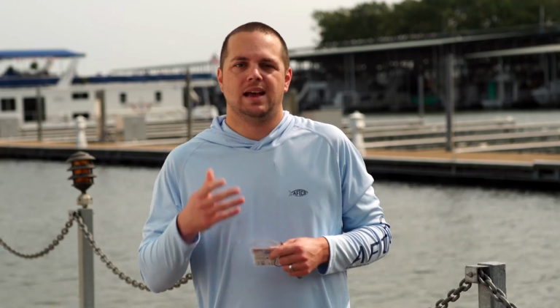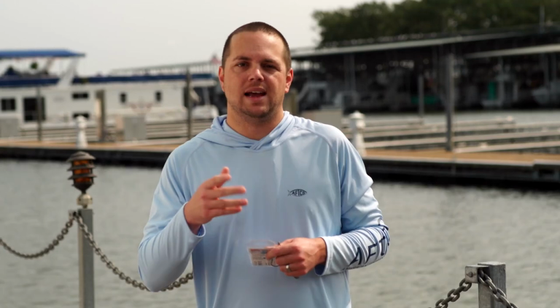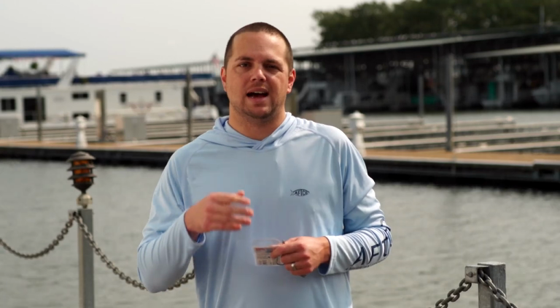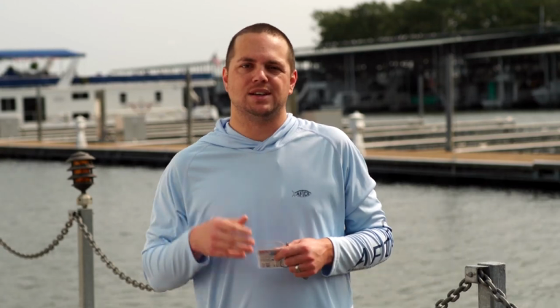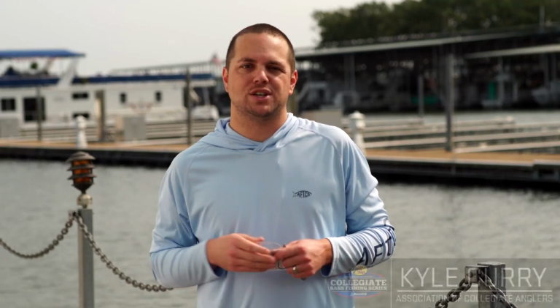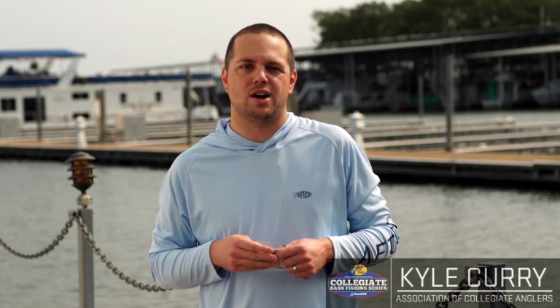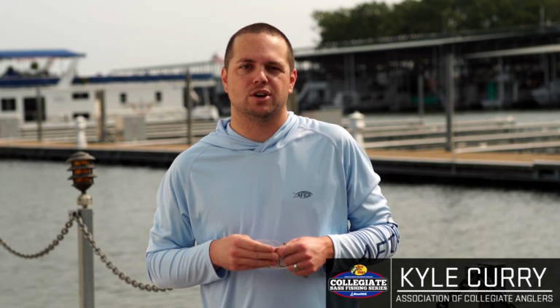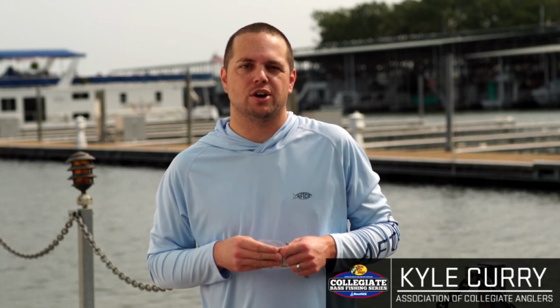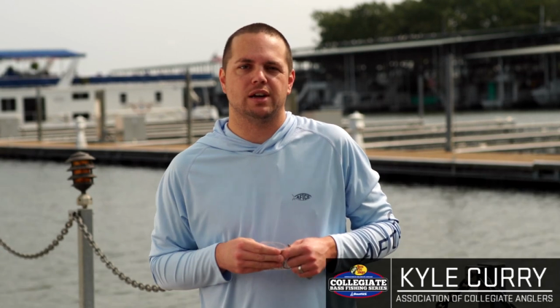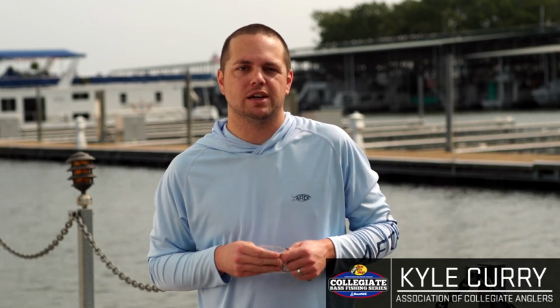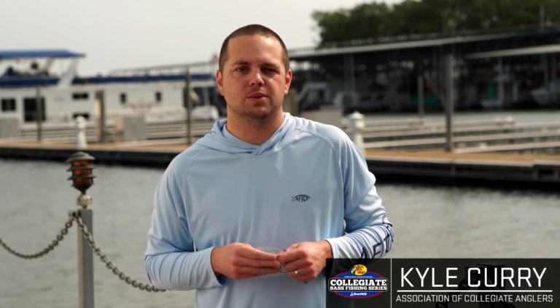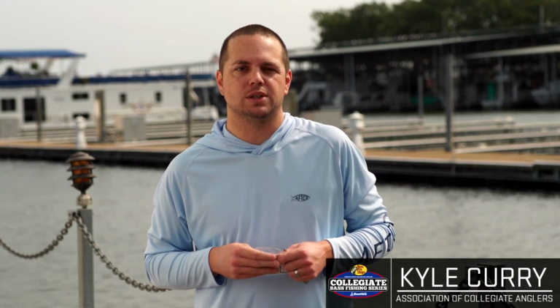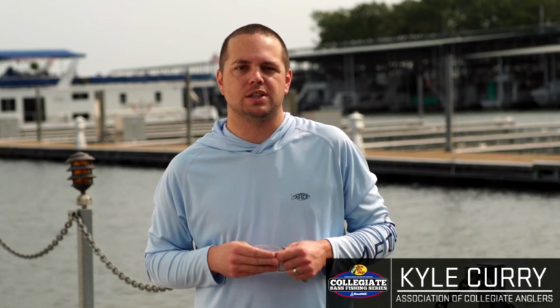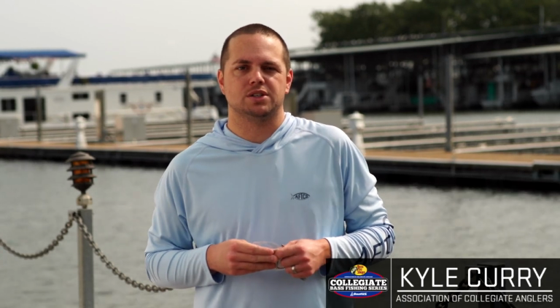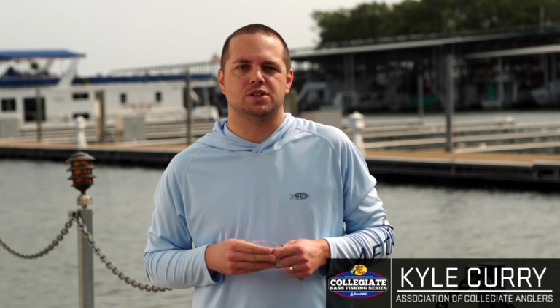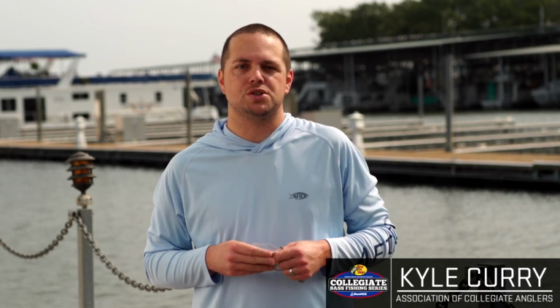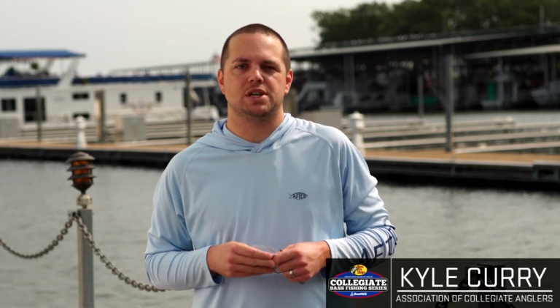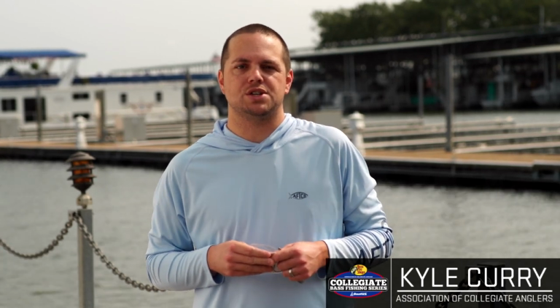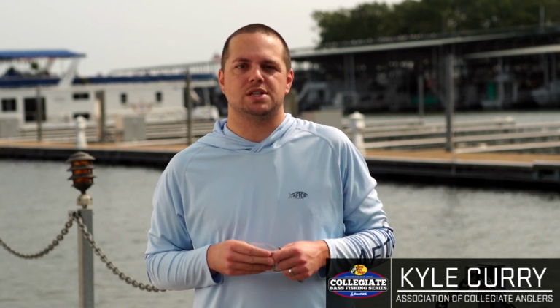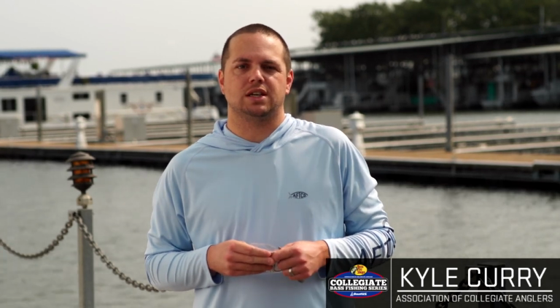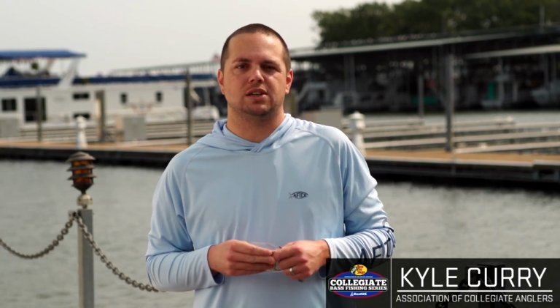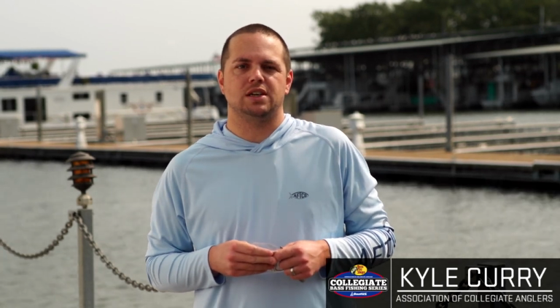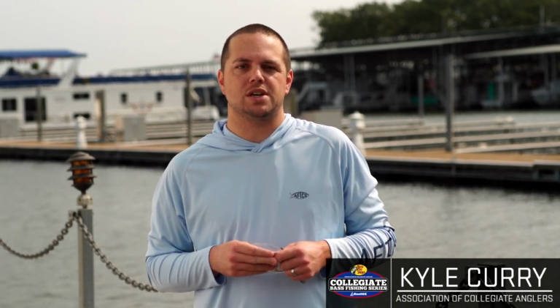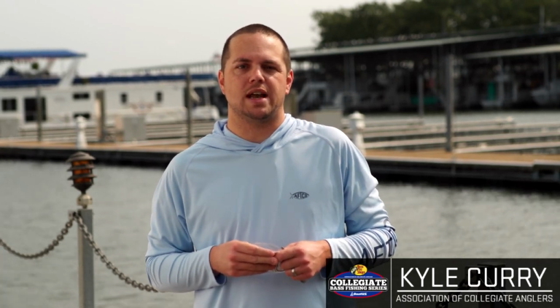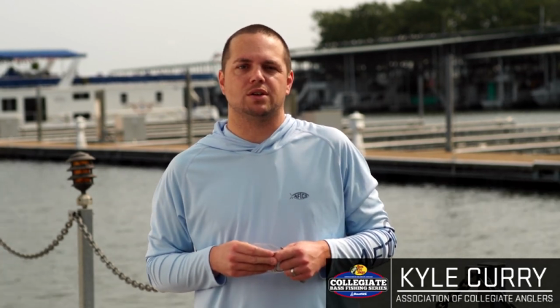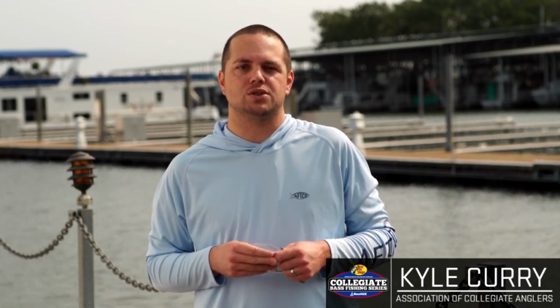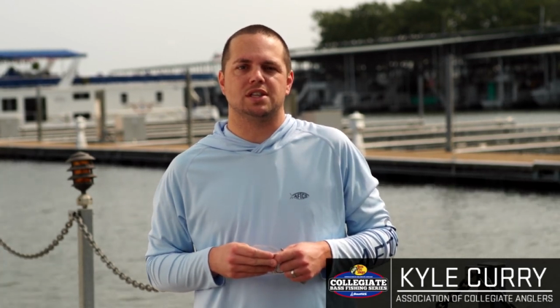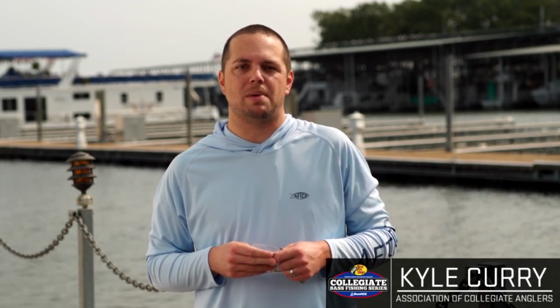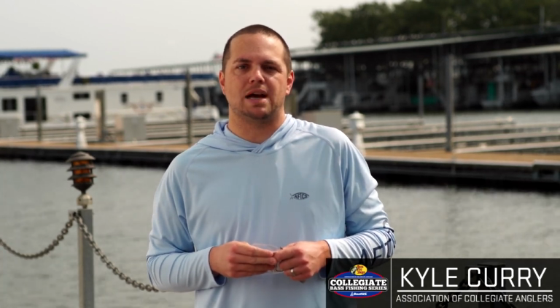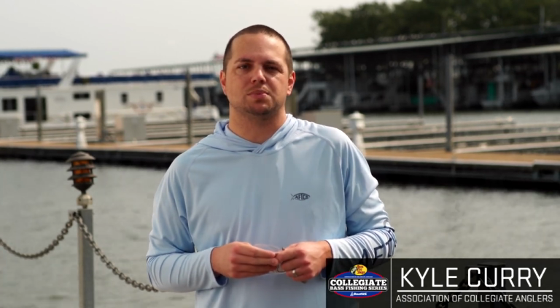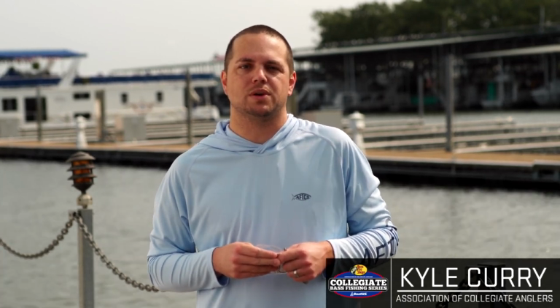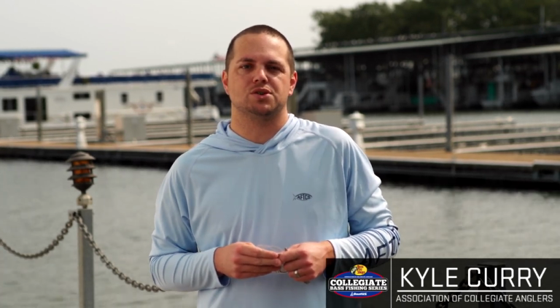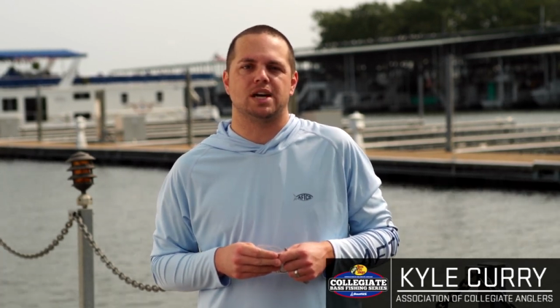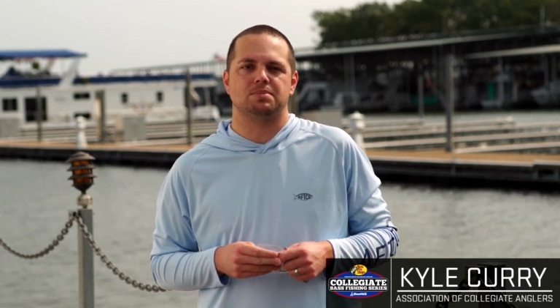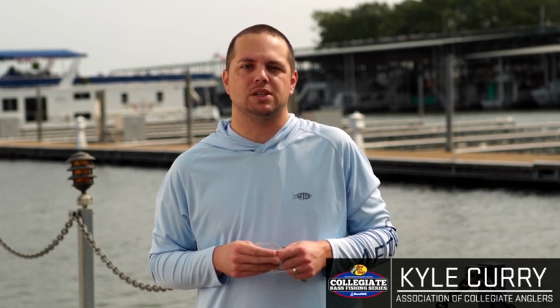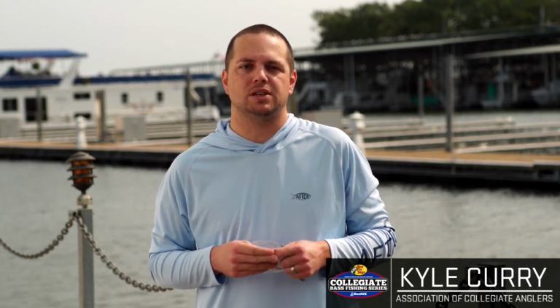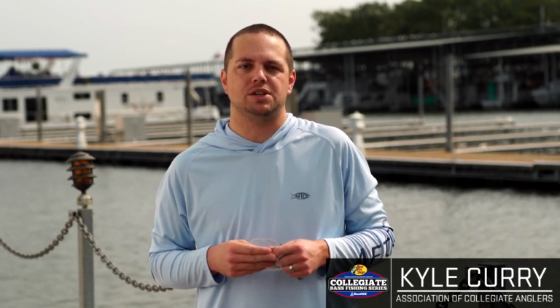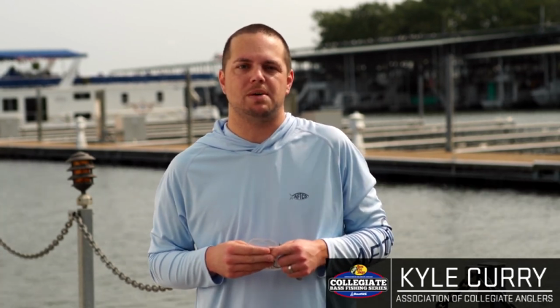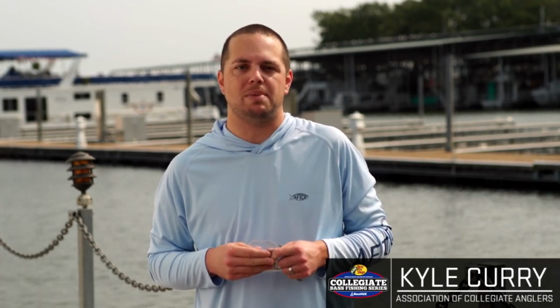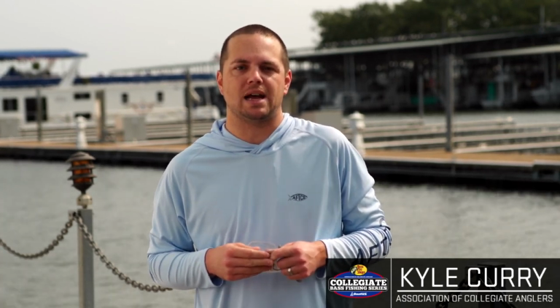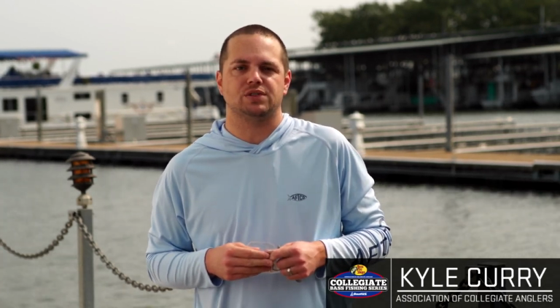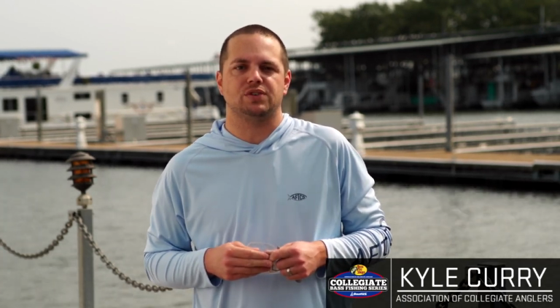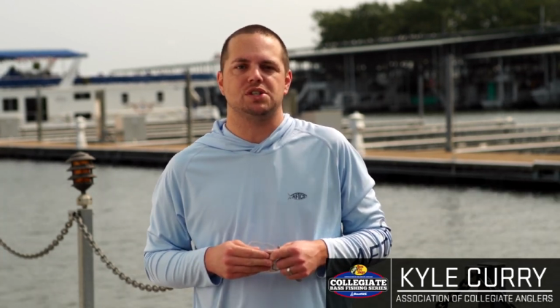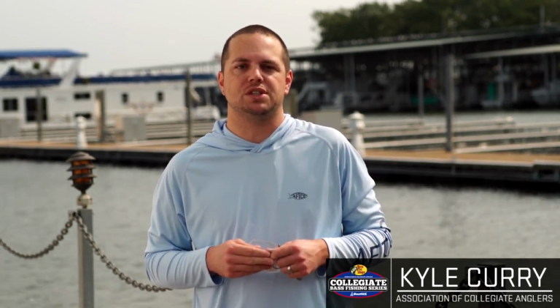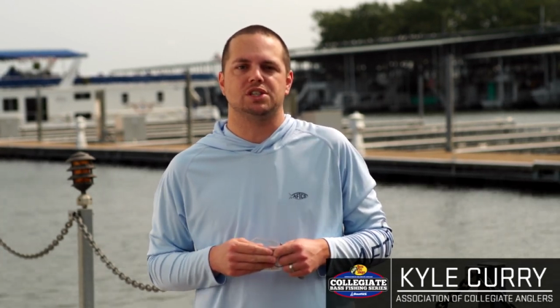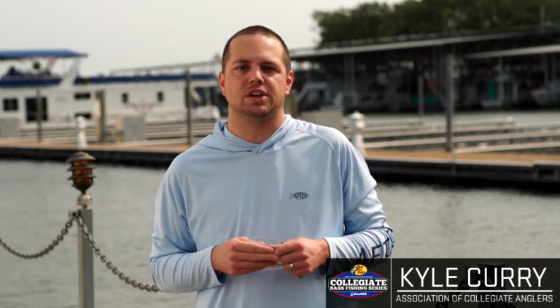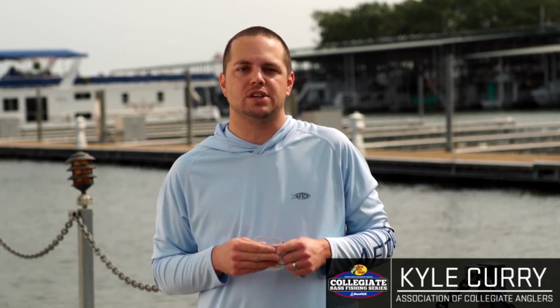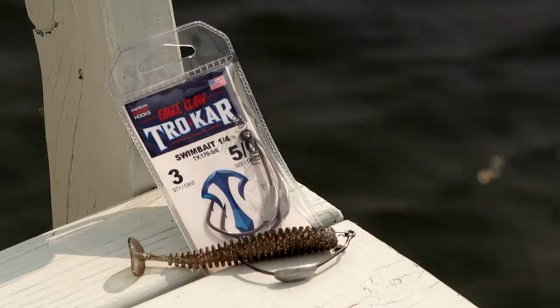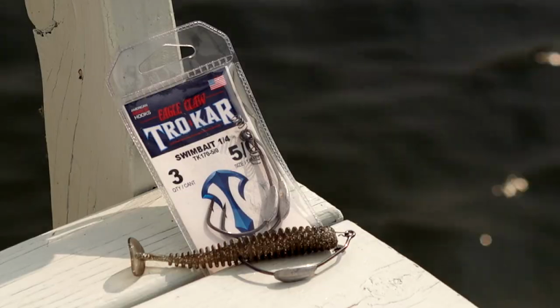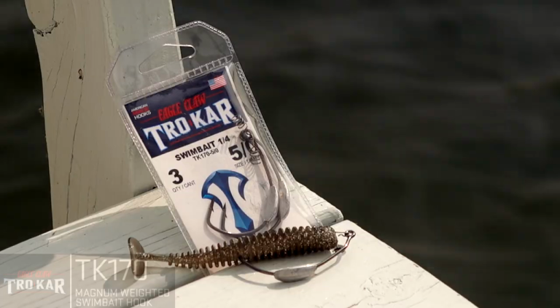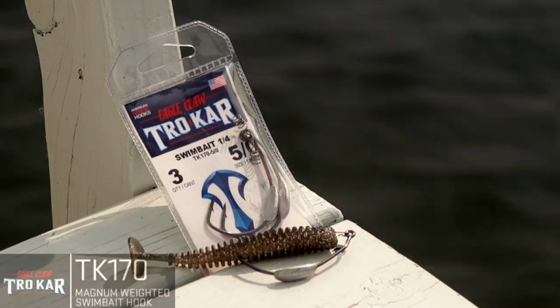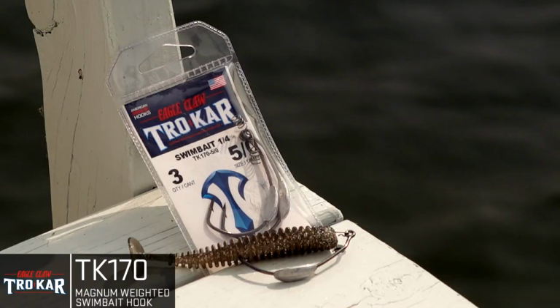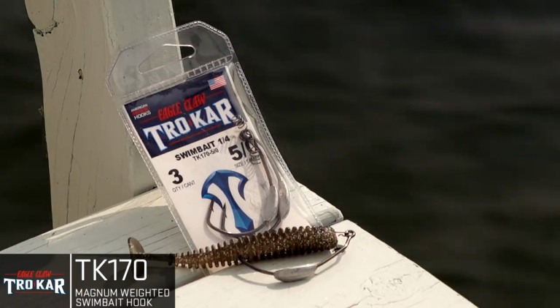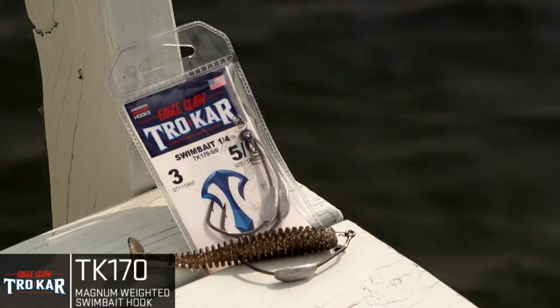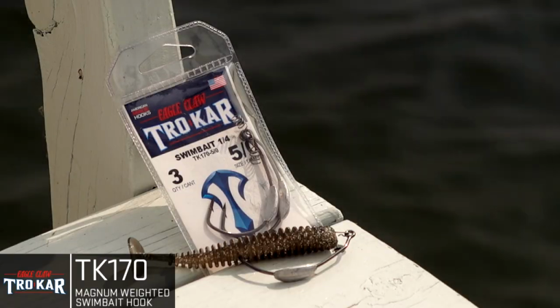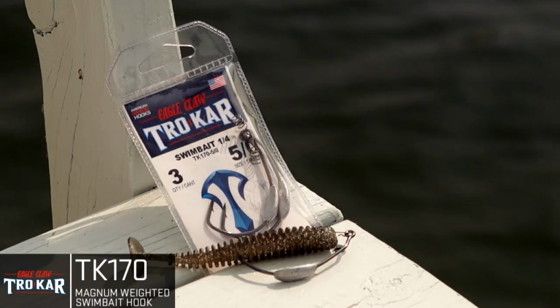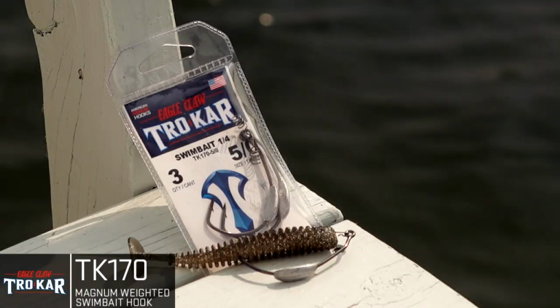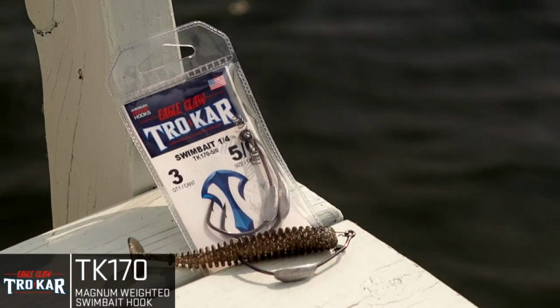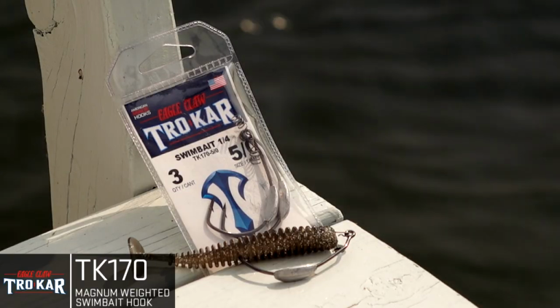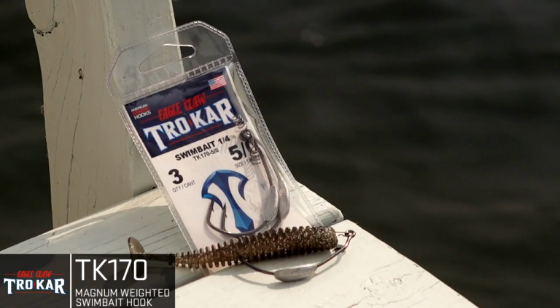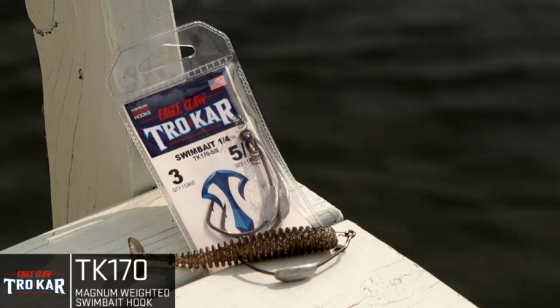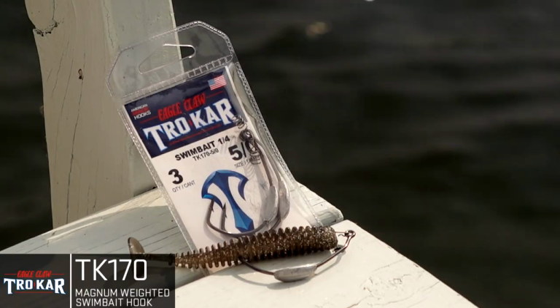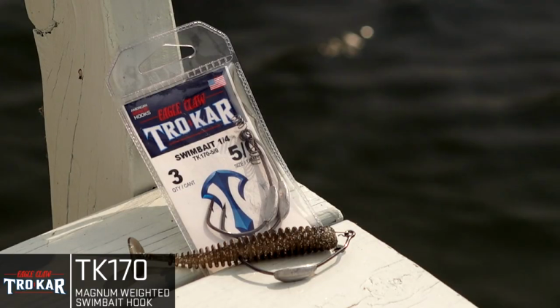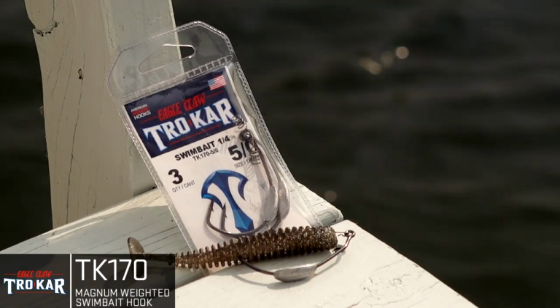Hey guys, Kyle Curry here with the Association of Collegiate Anglers and the Bass Pro Shops Collegiate Bass Fishing Series. I want to introduce you to some products from Trokar.